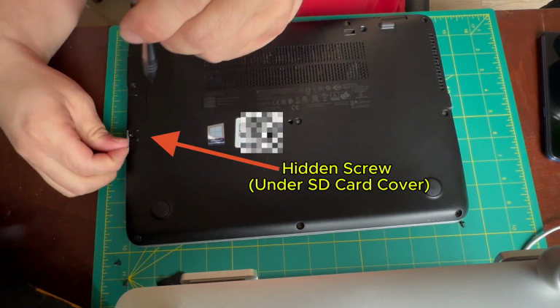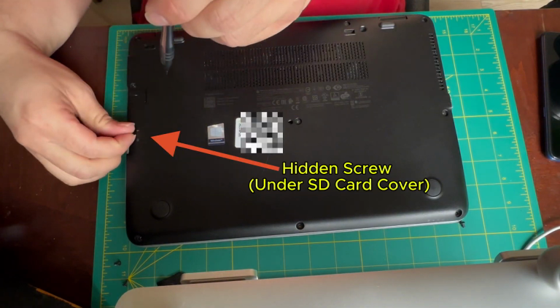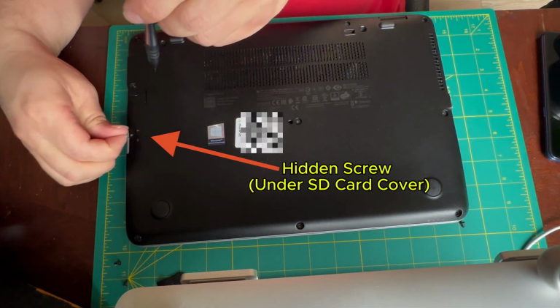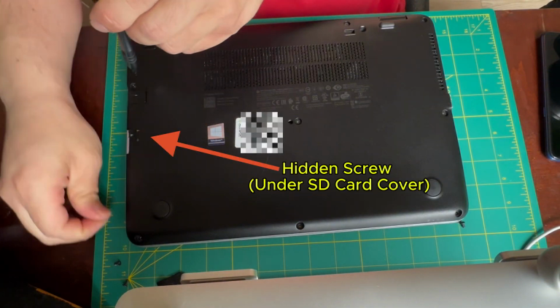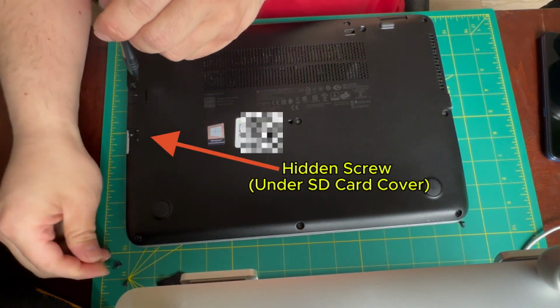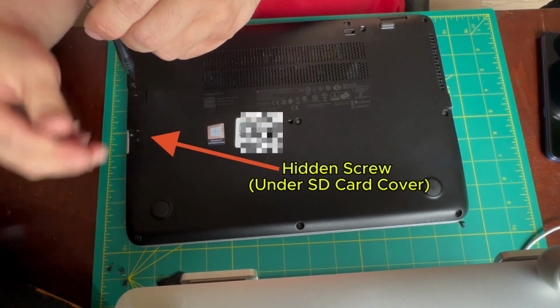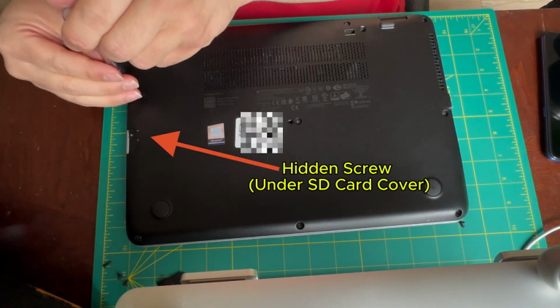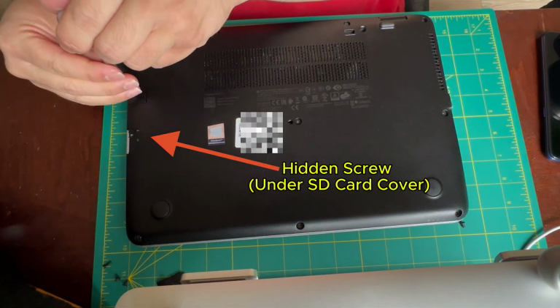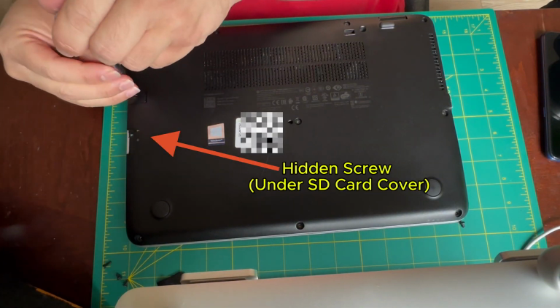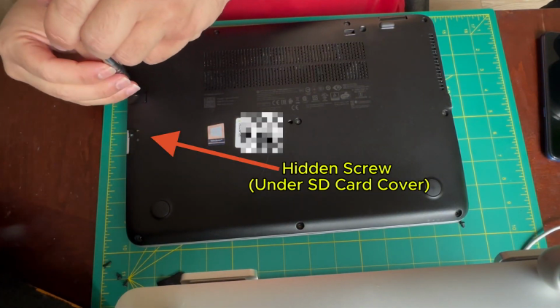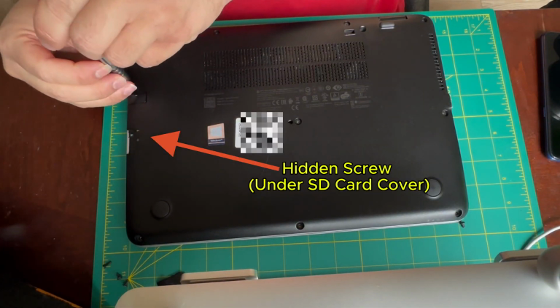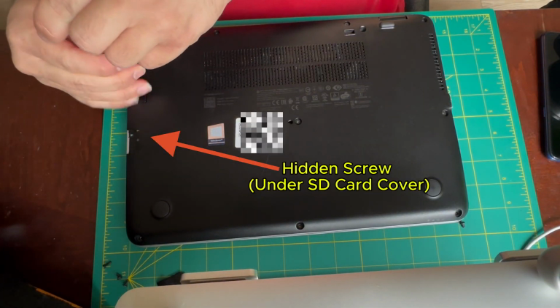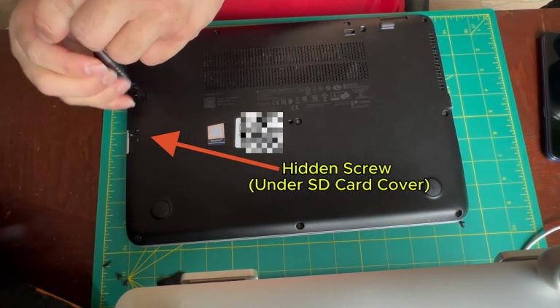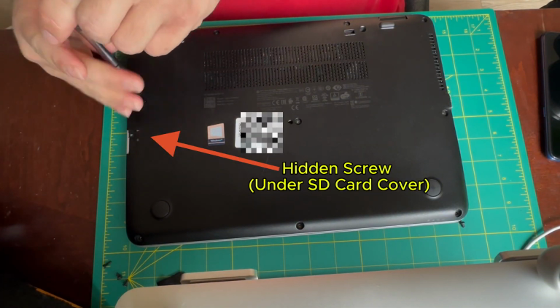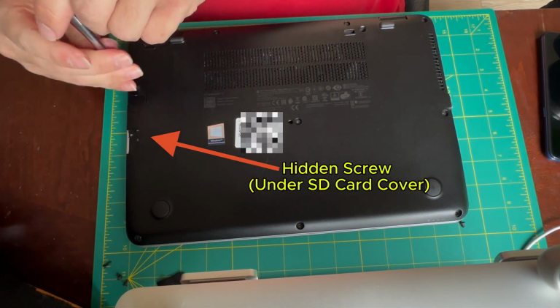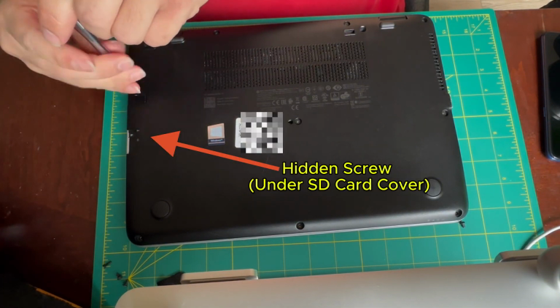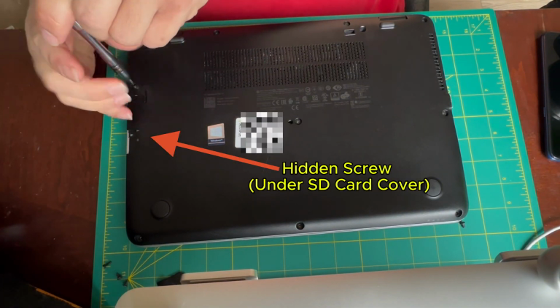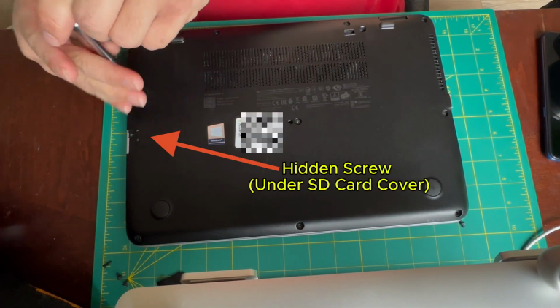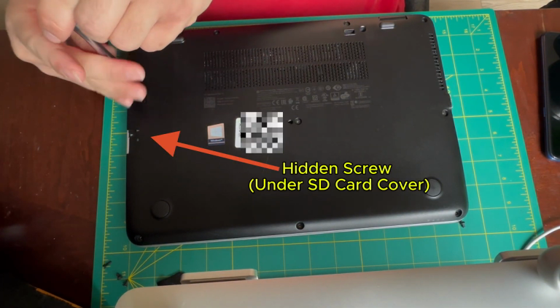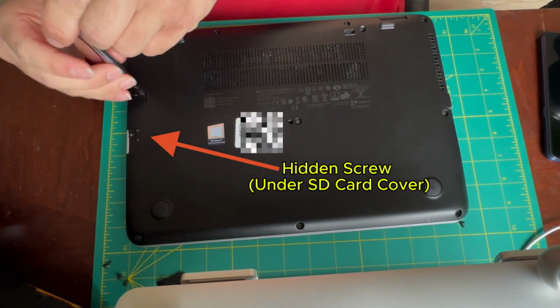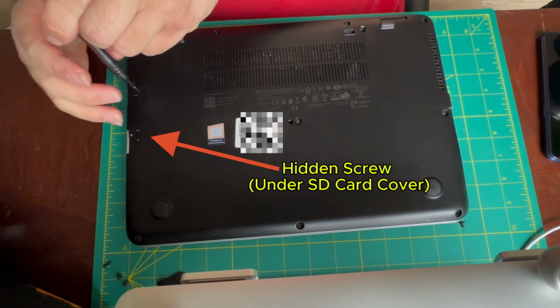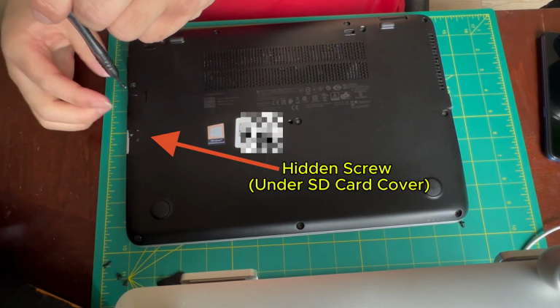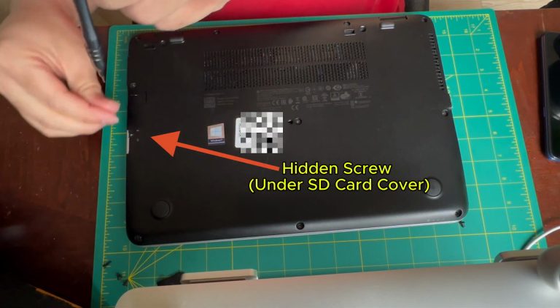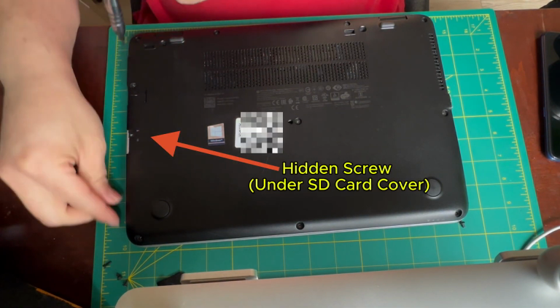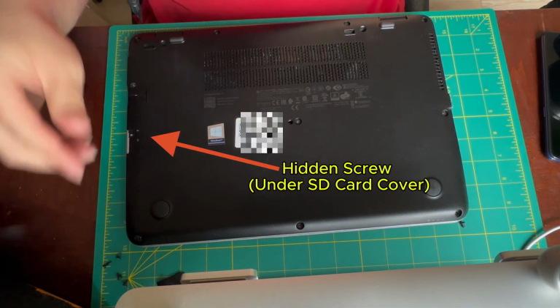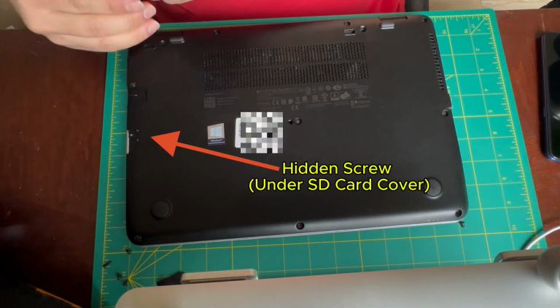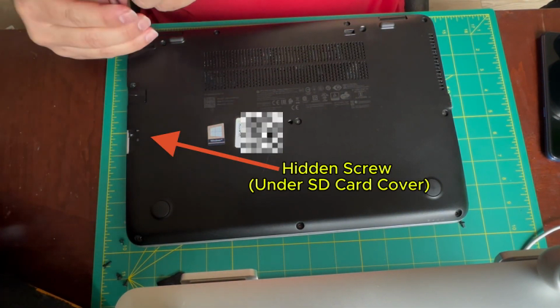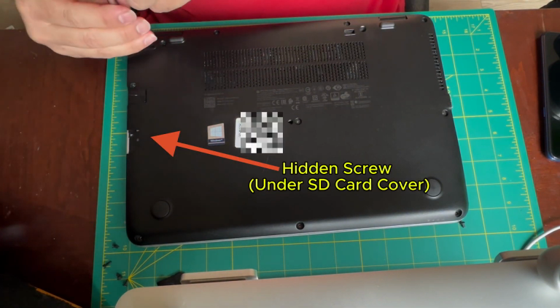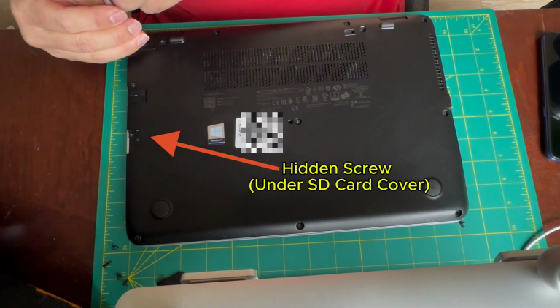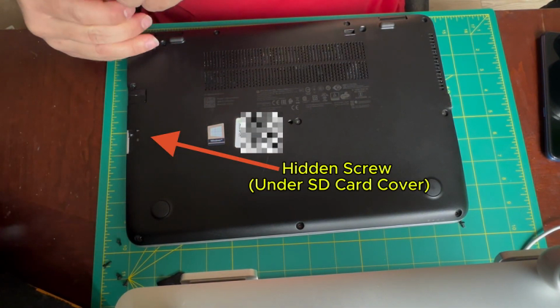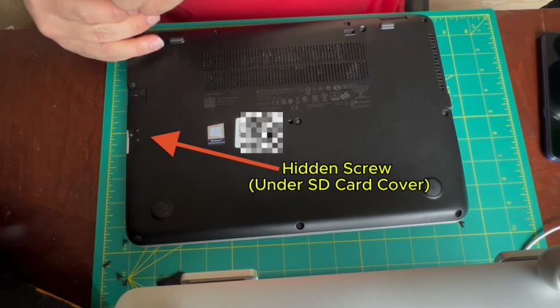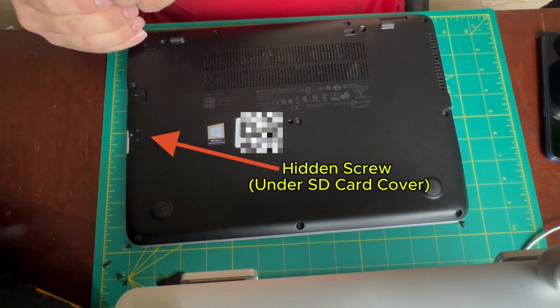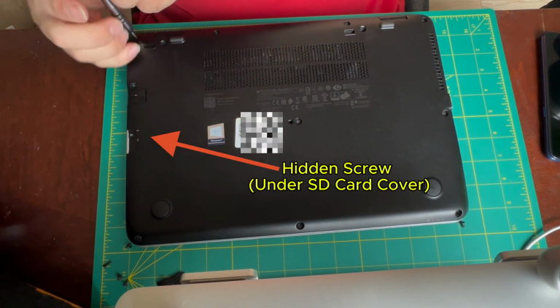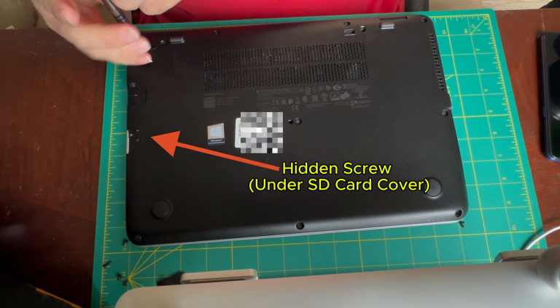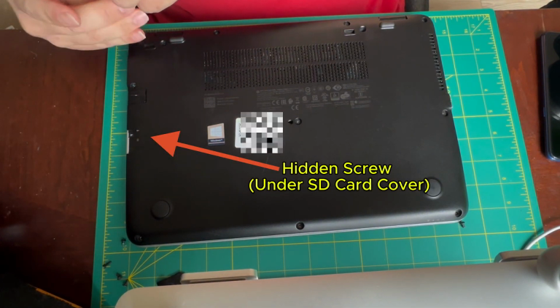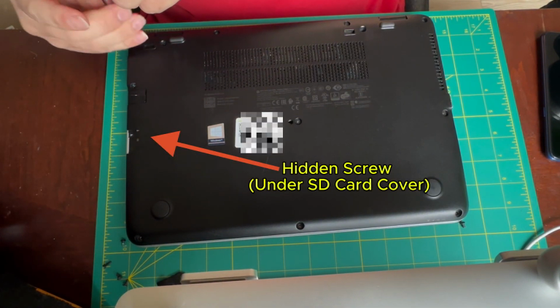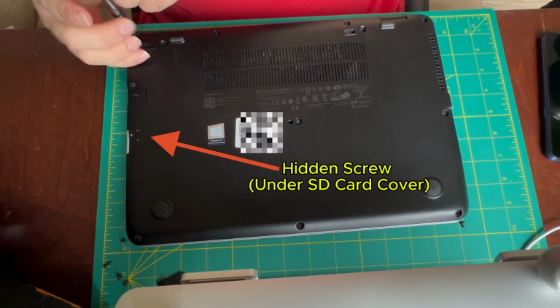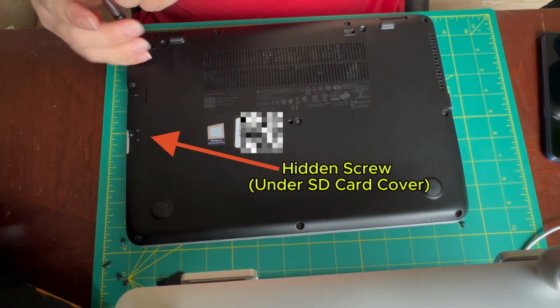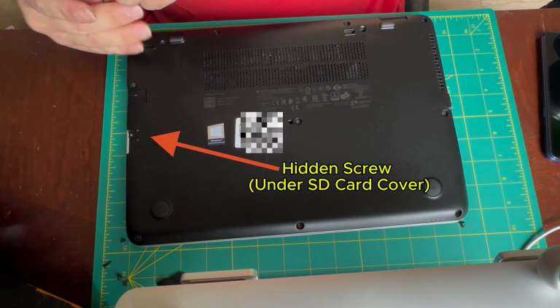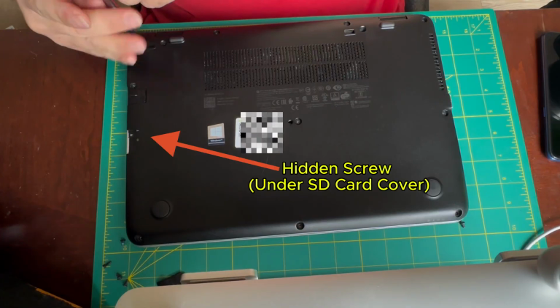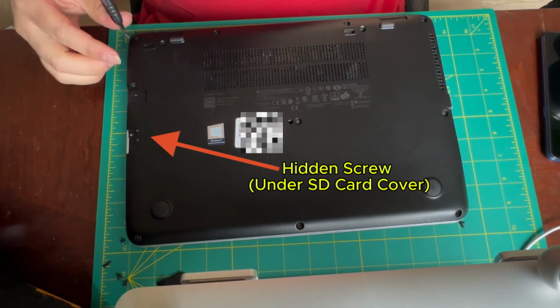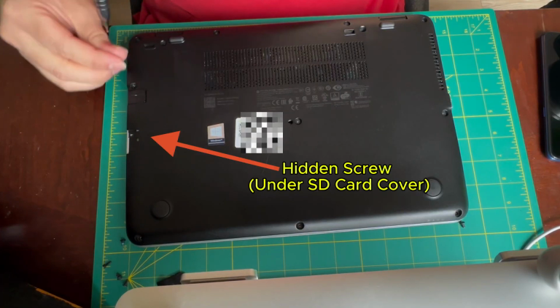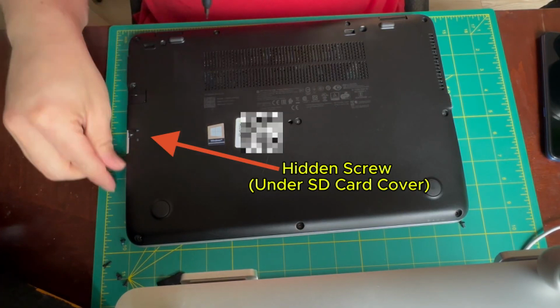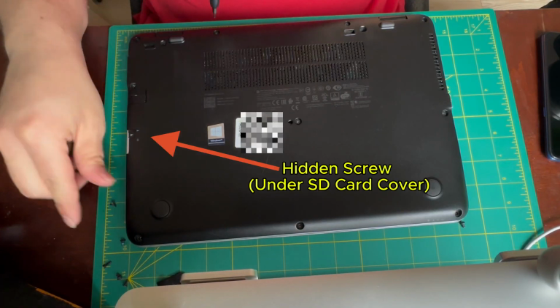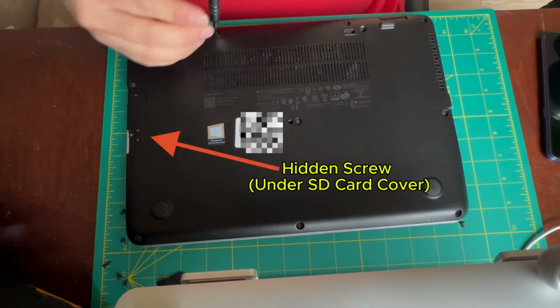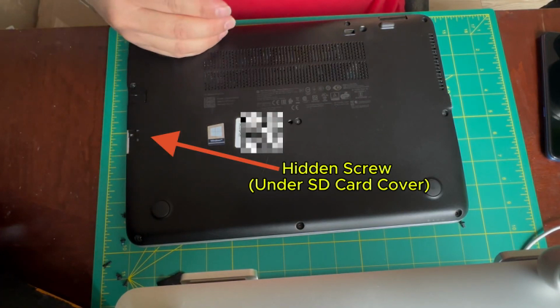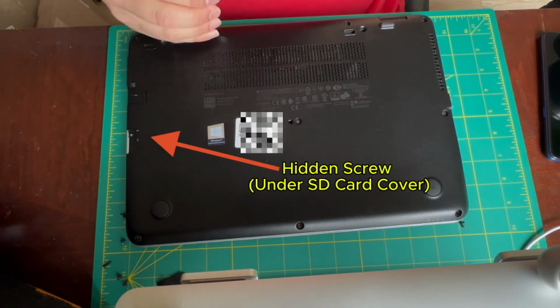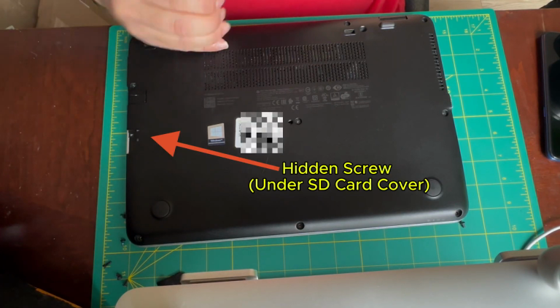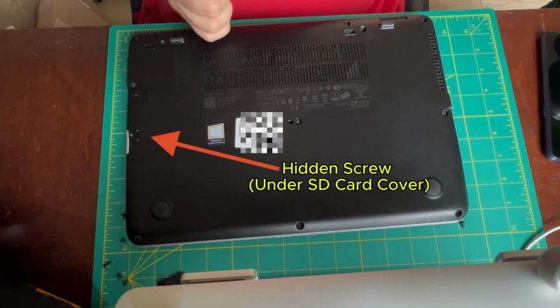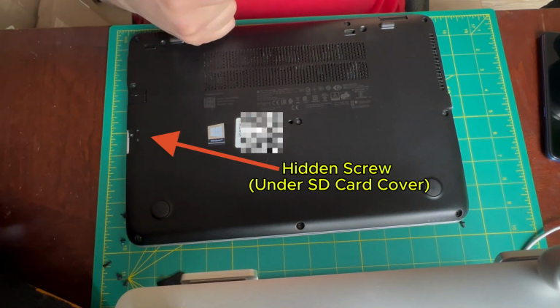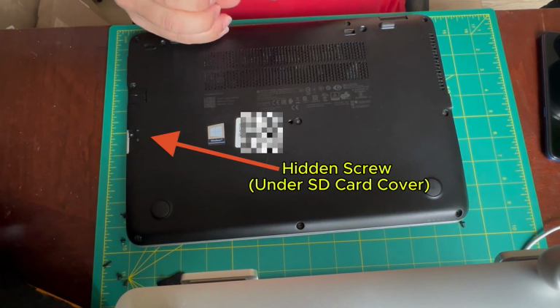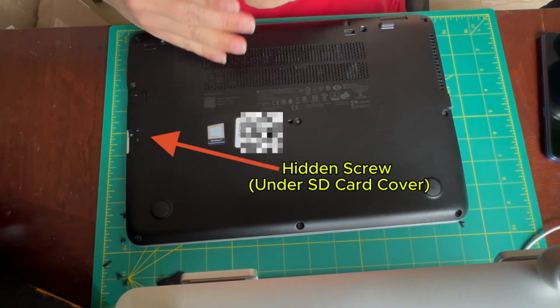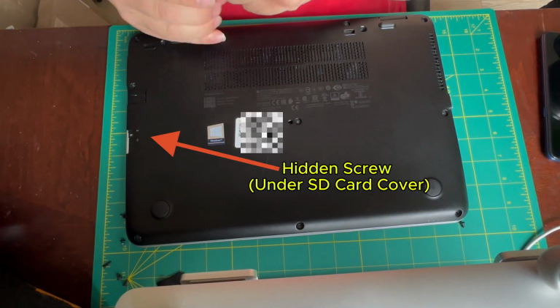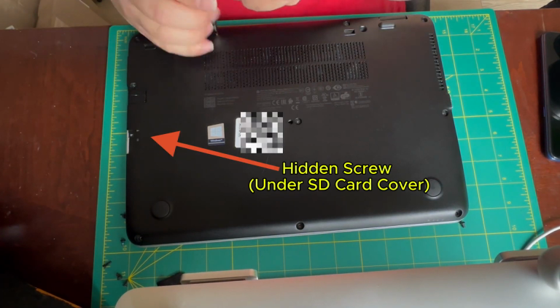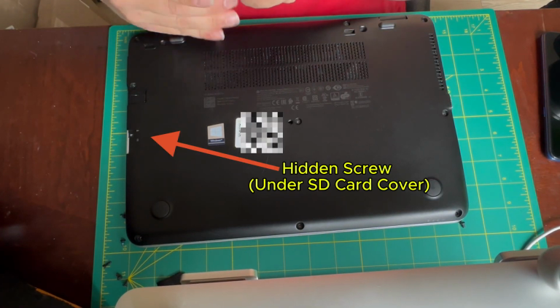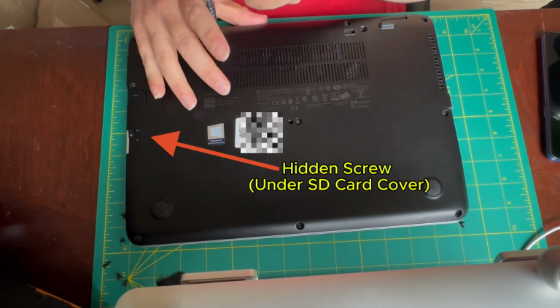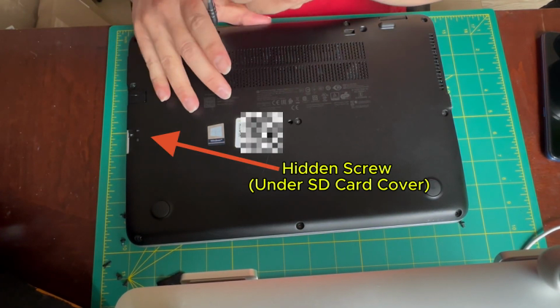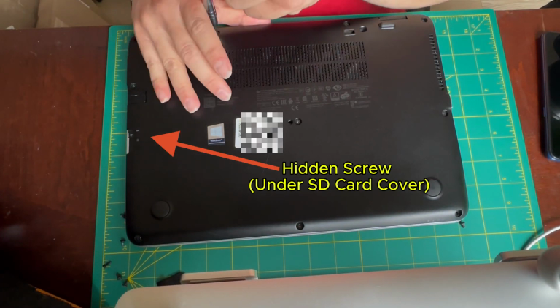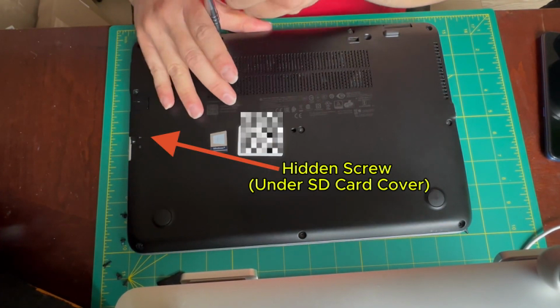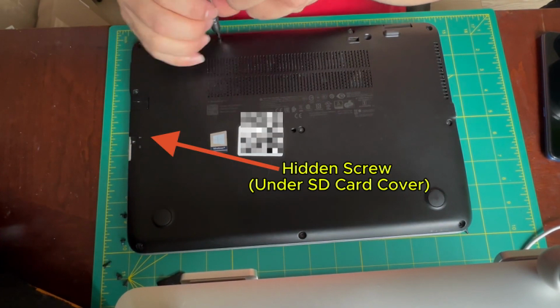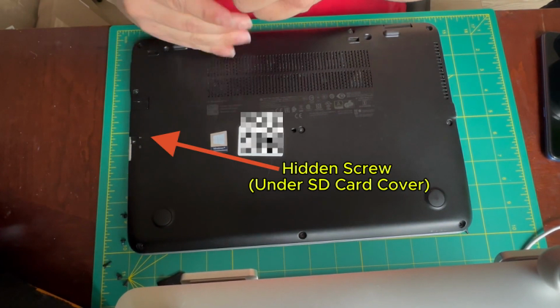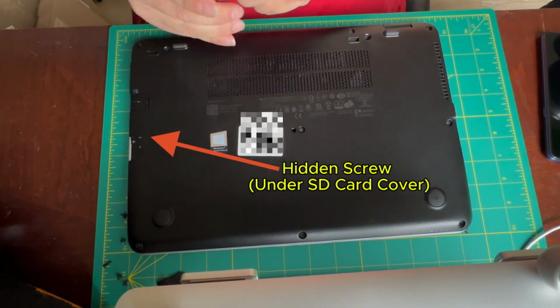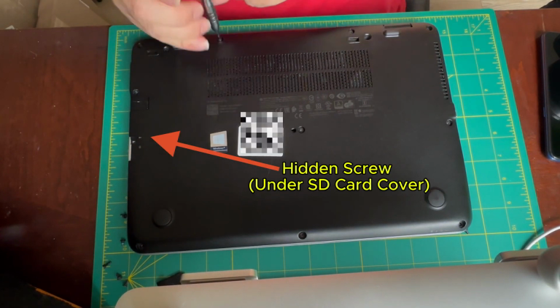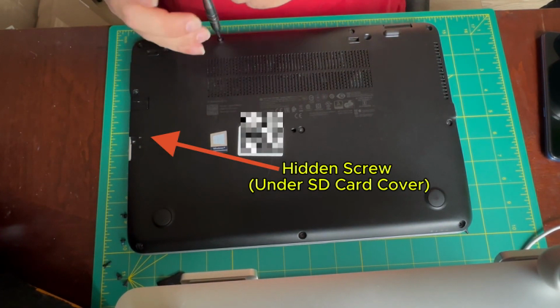I'm starting by just removing the 10 screws plus the hidden screw under the SD card cover that hold the bottom case on.